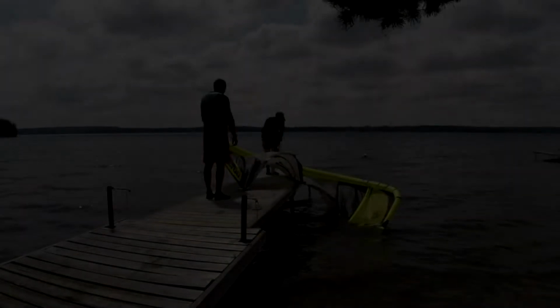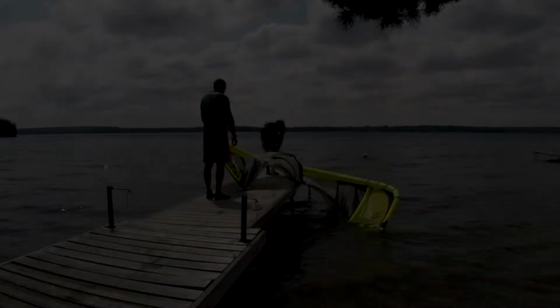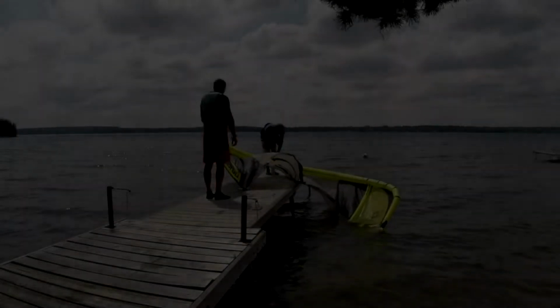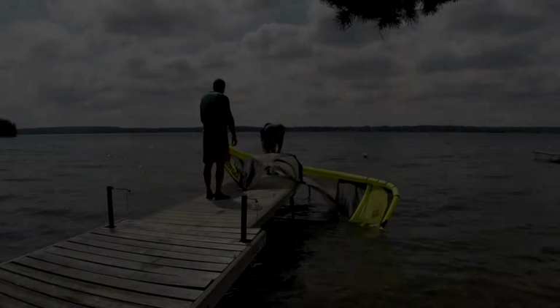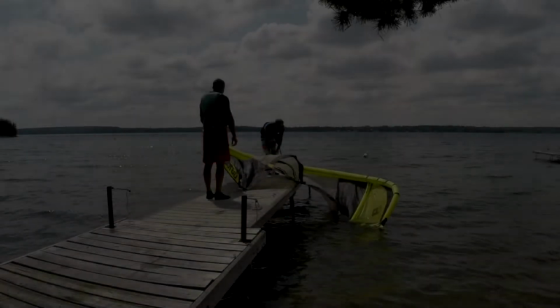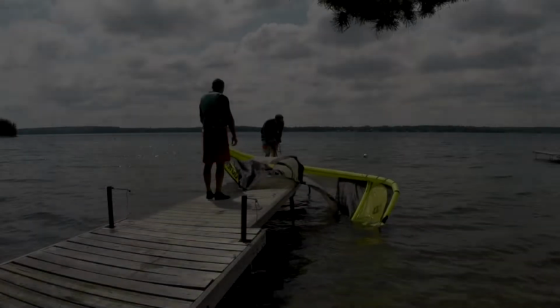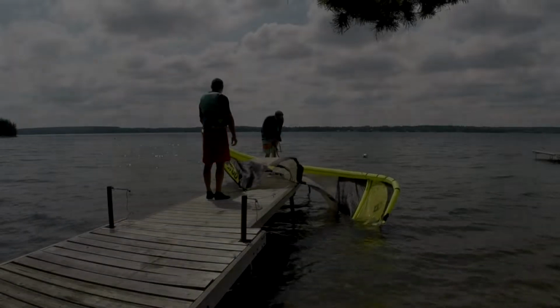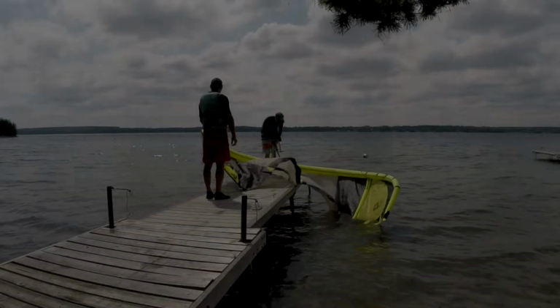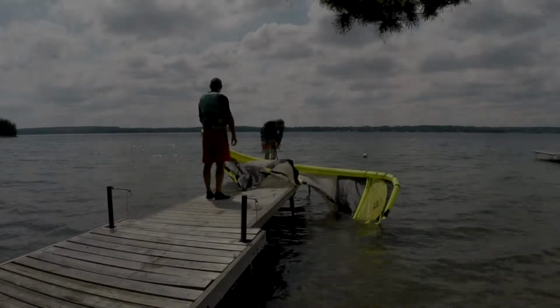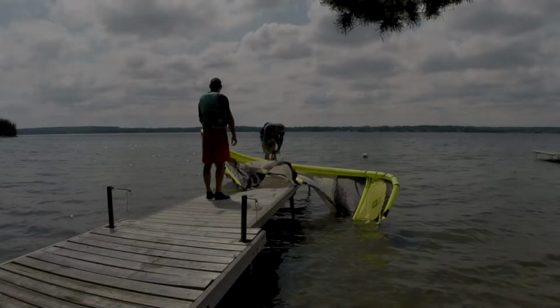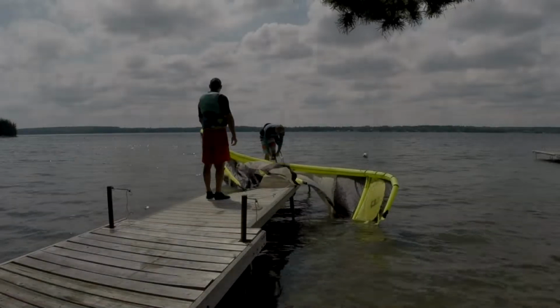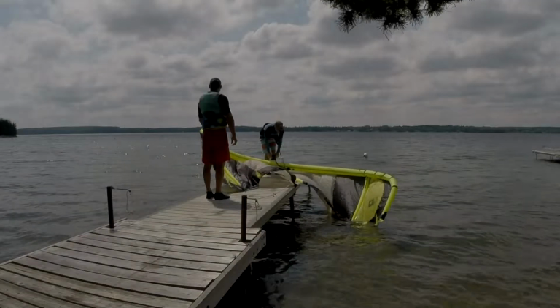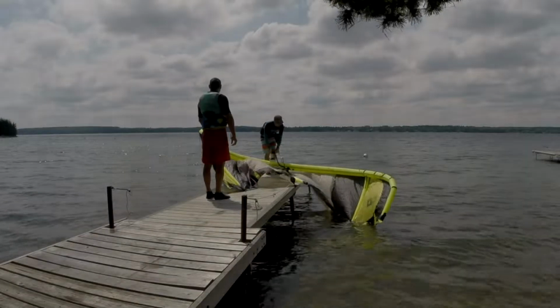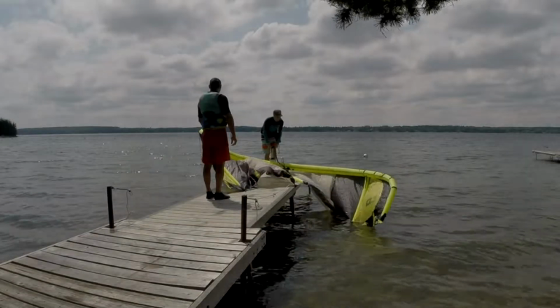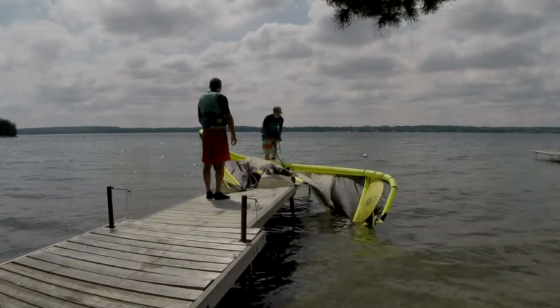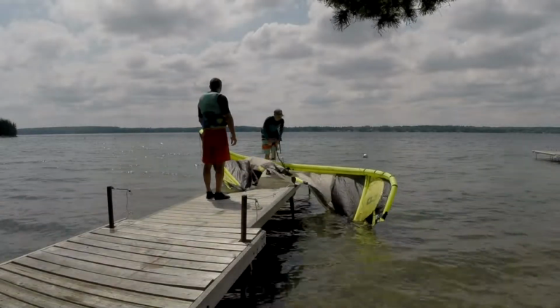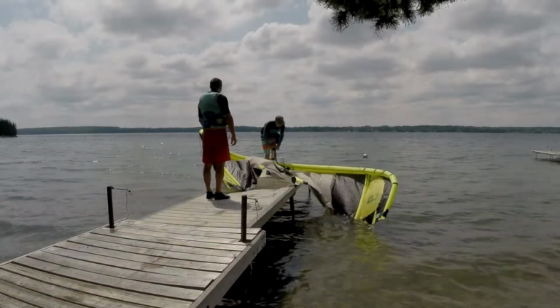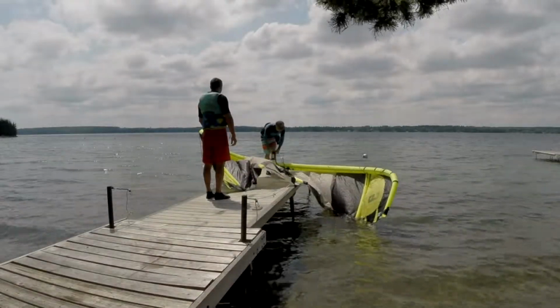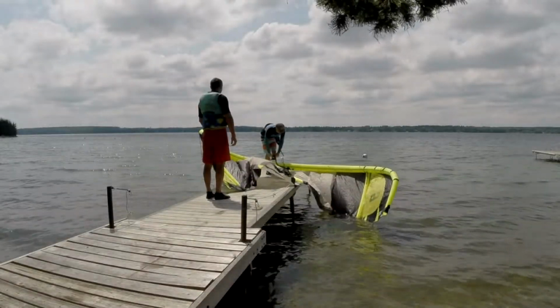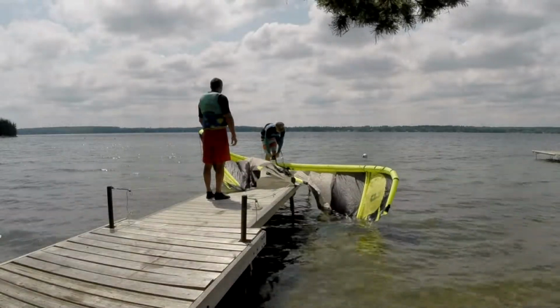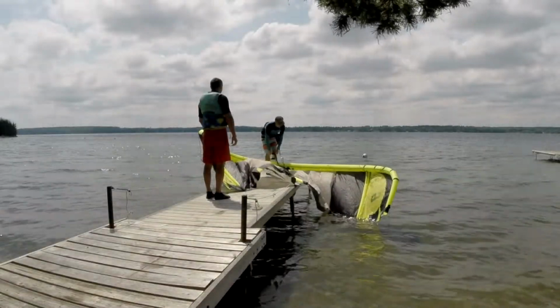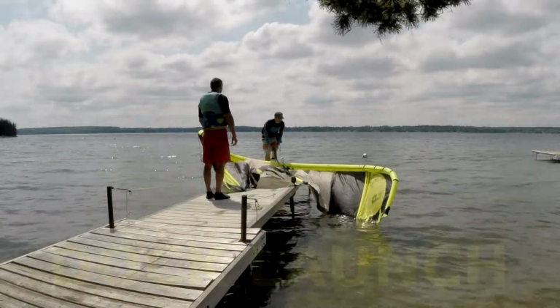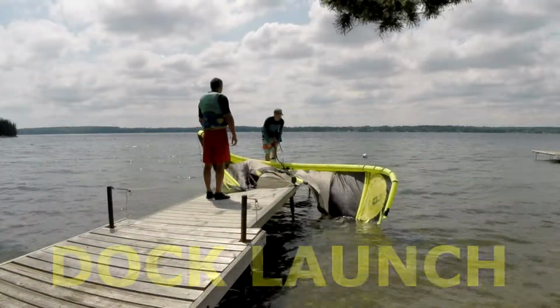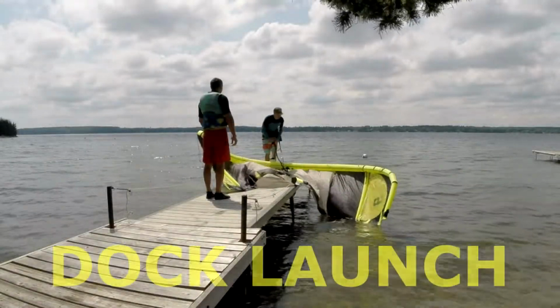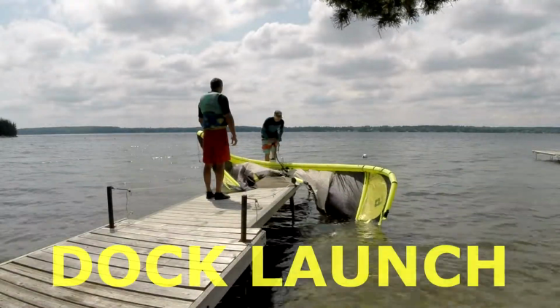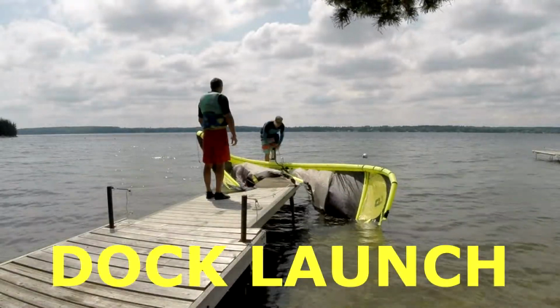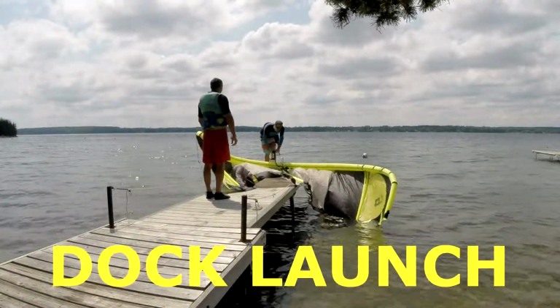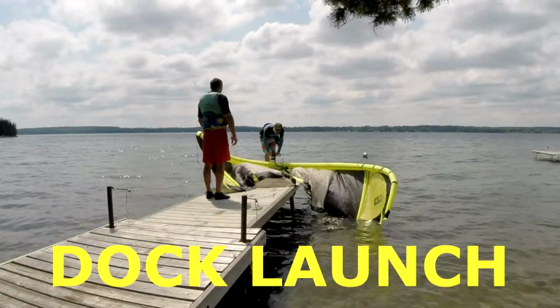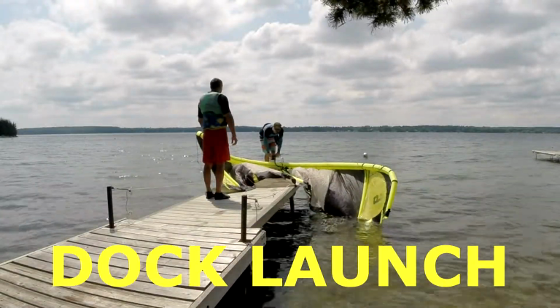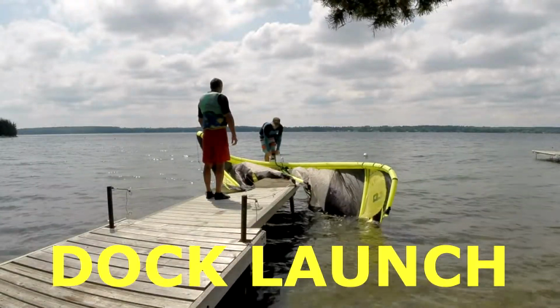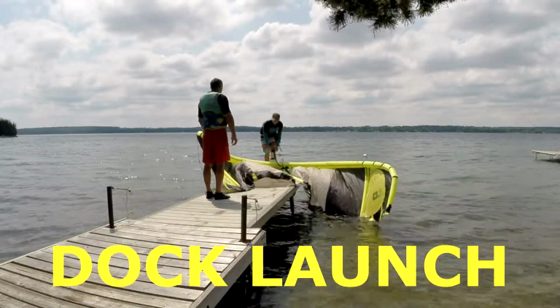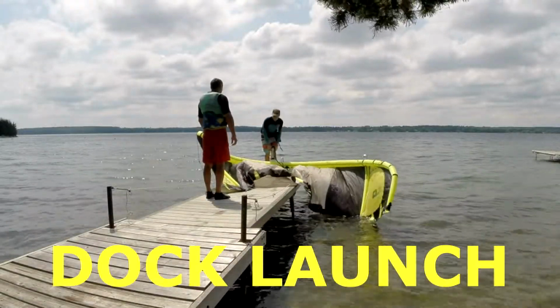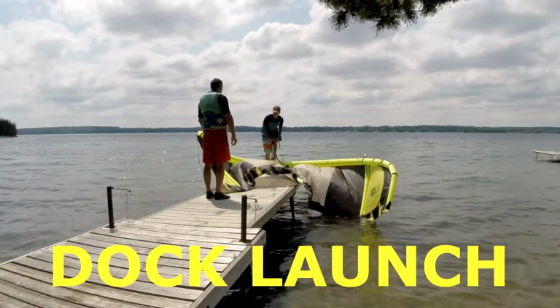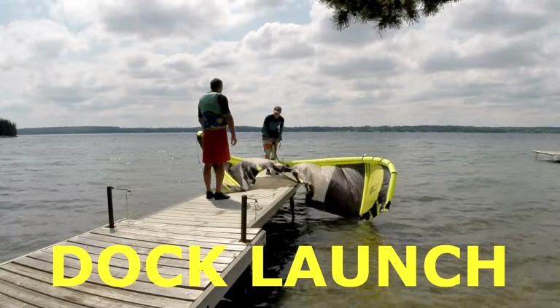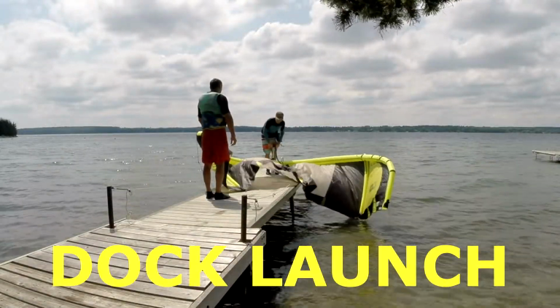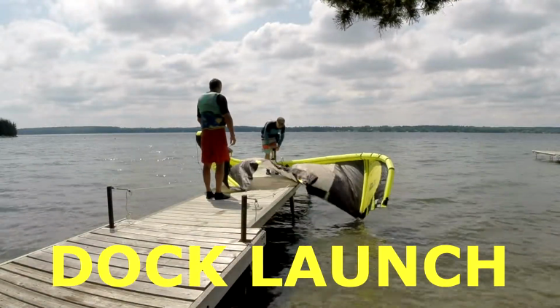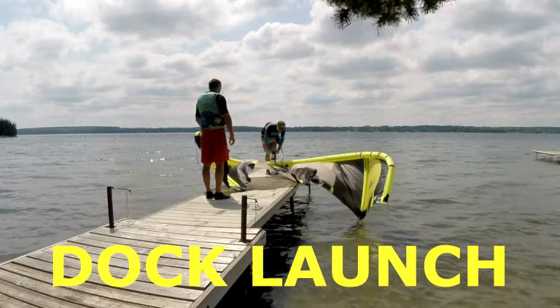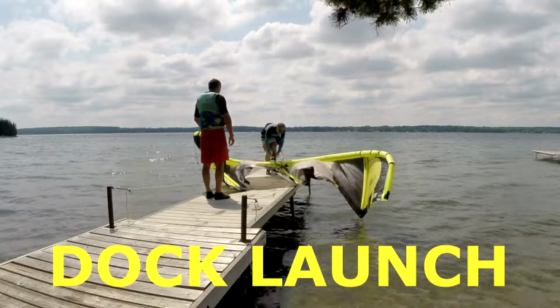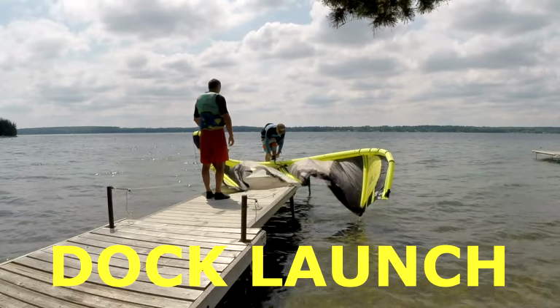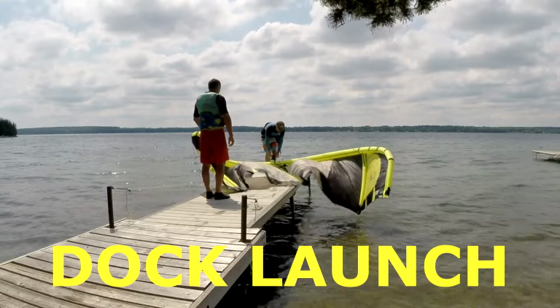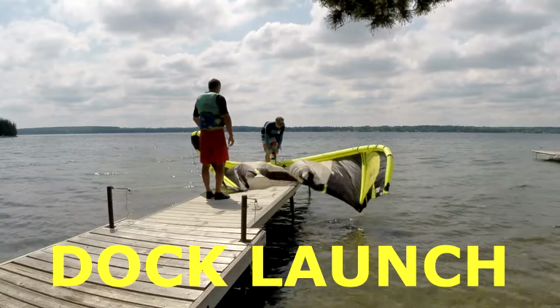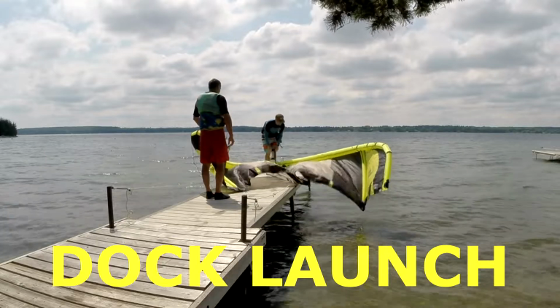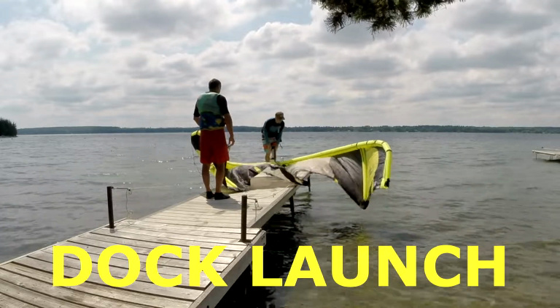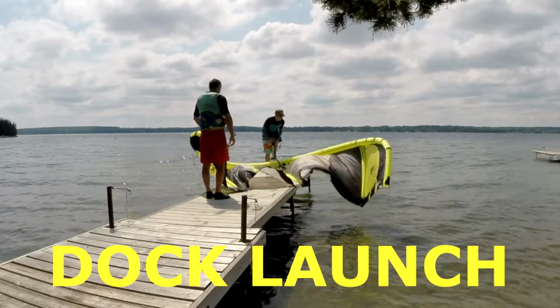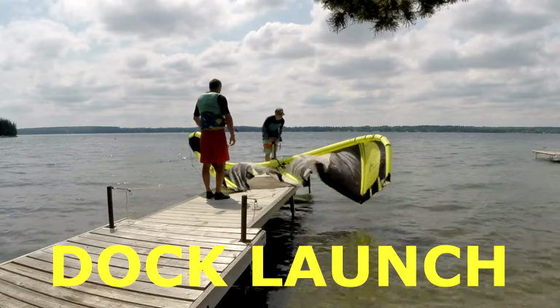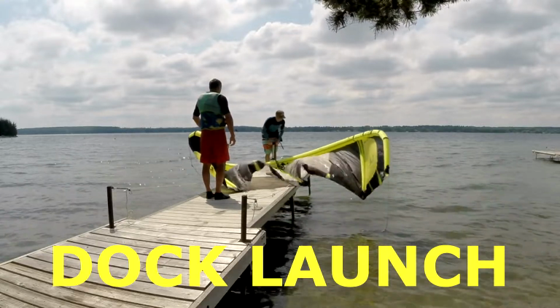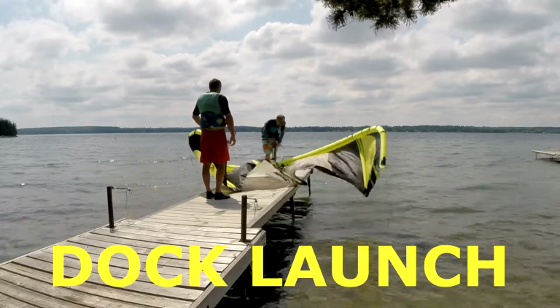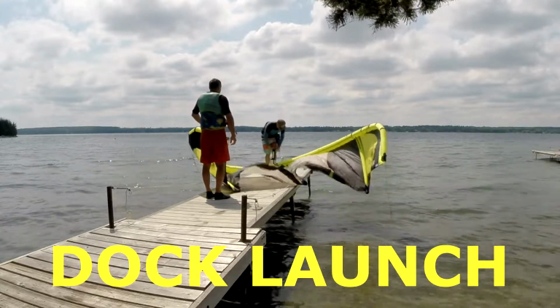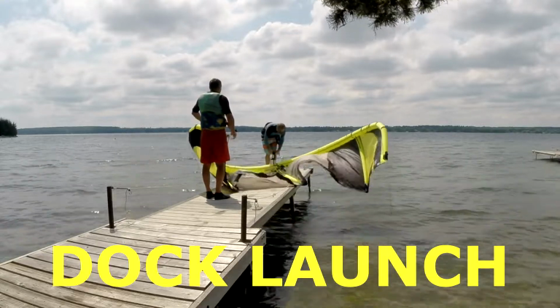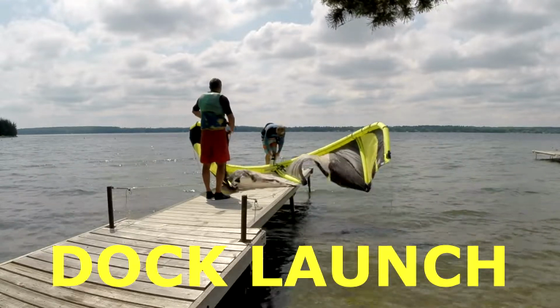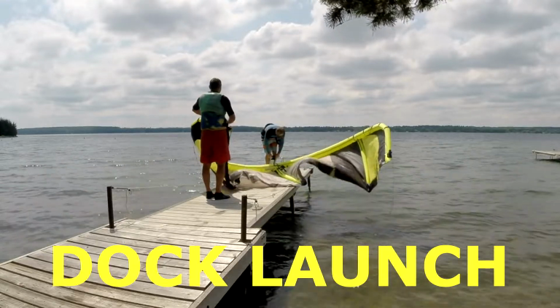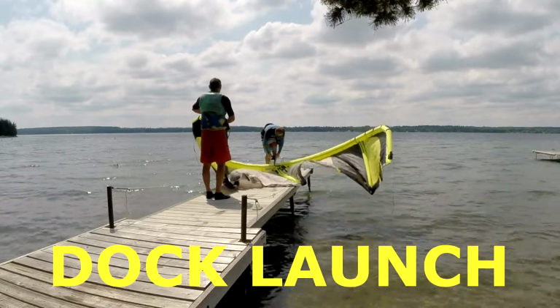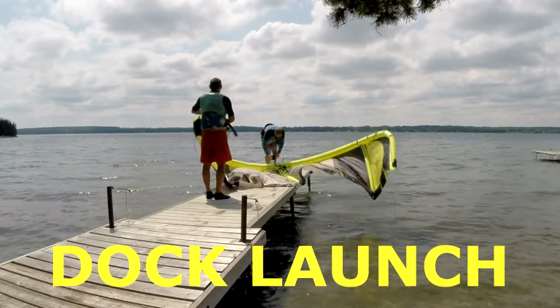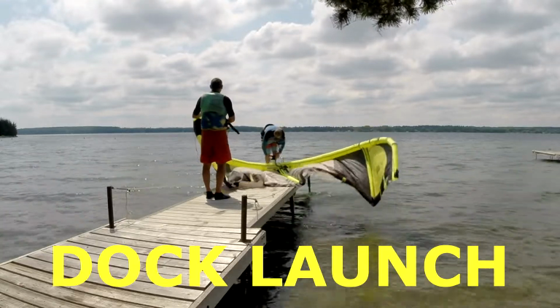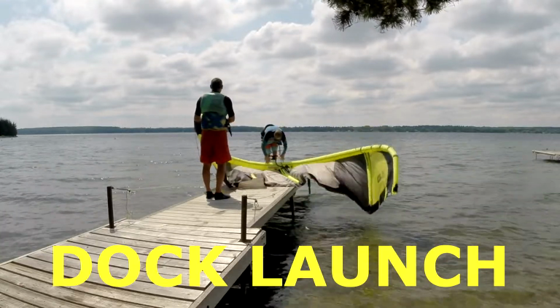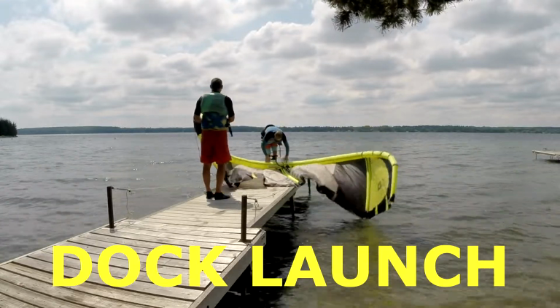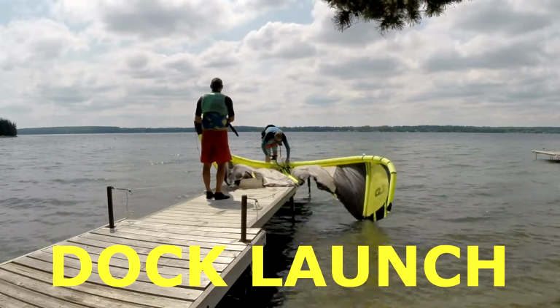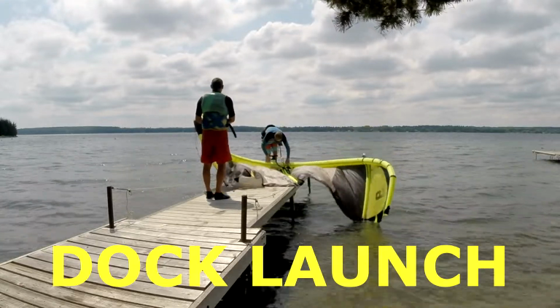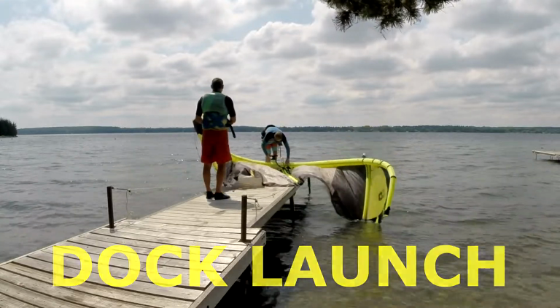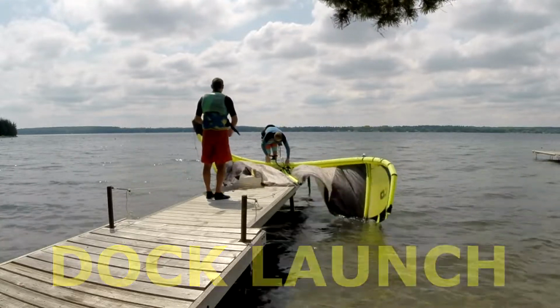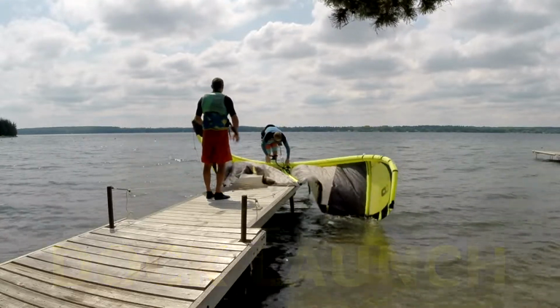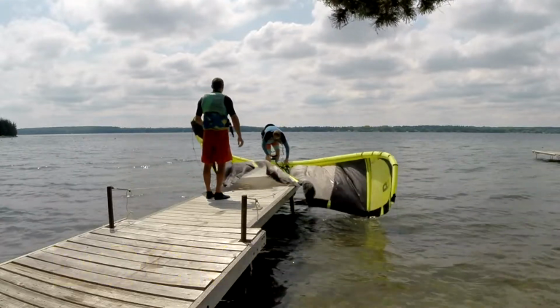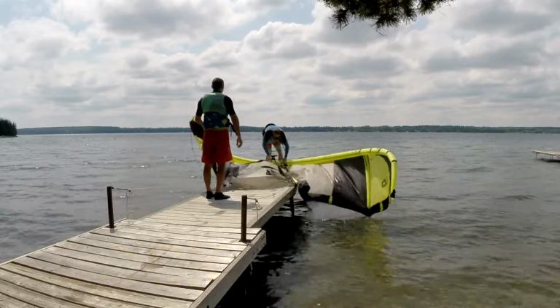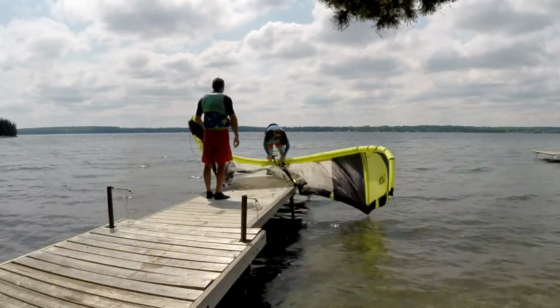Today Darren and I drift launched off an inhospitable shoreline littered with docks, as our normal spot was totally wind-shadowed all day.